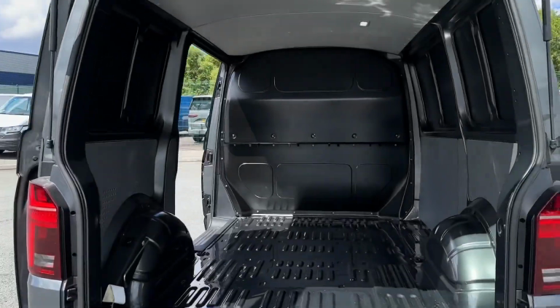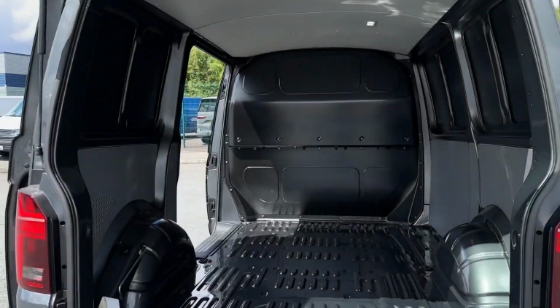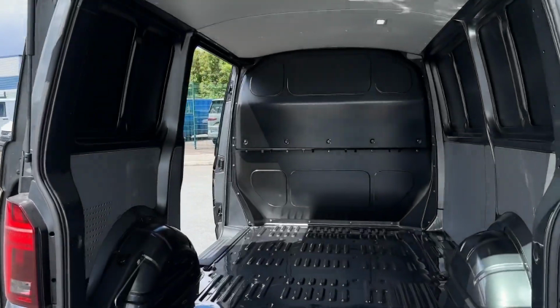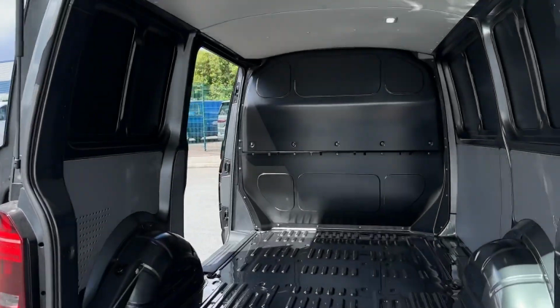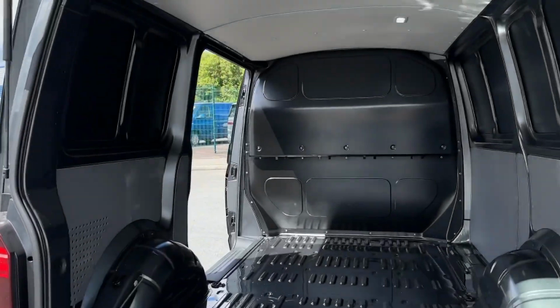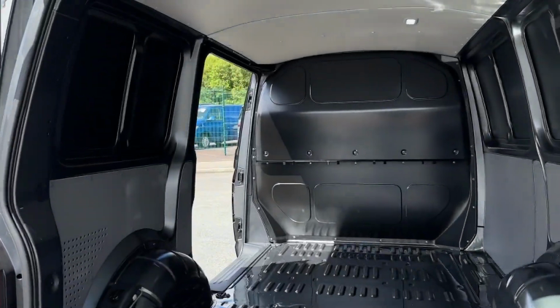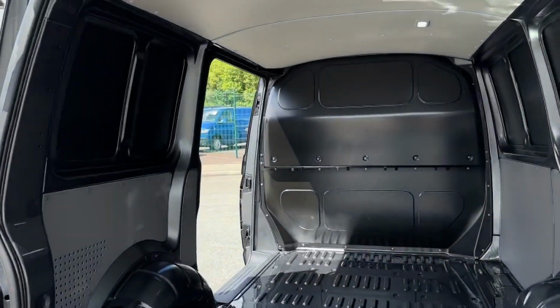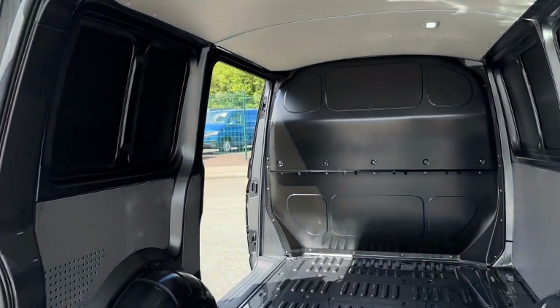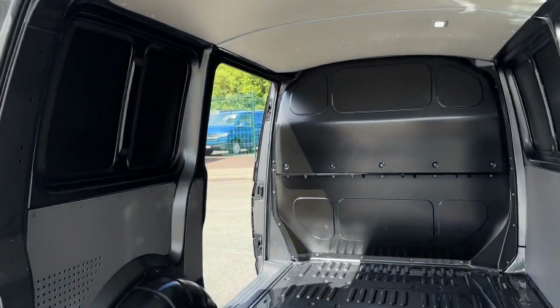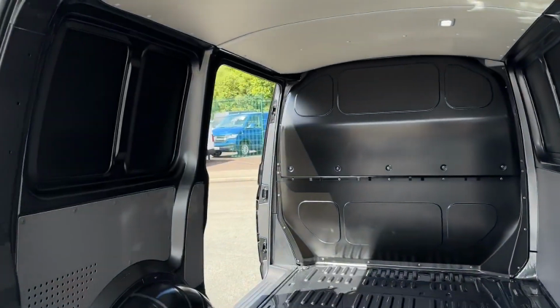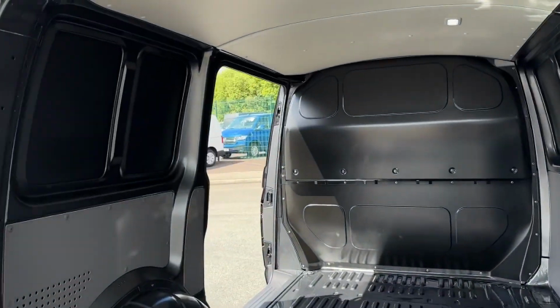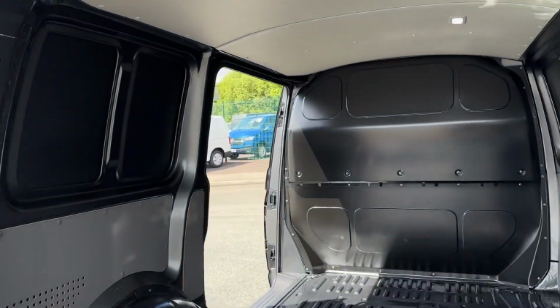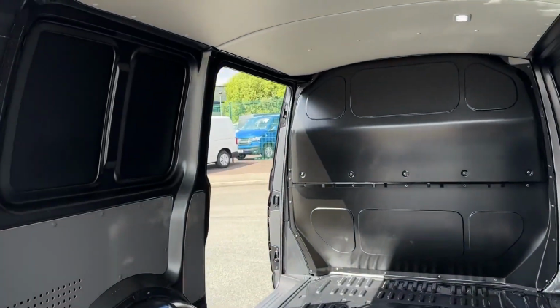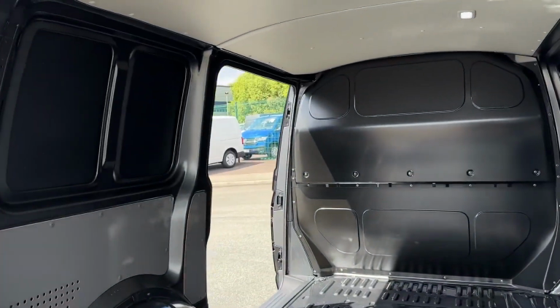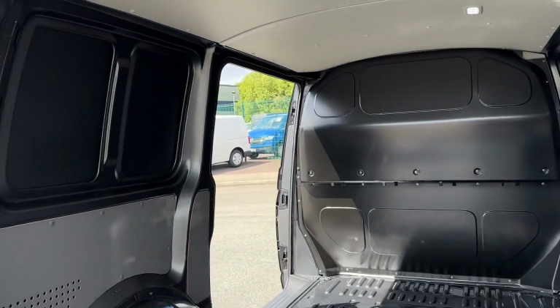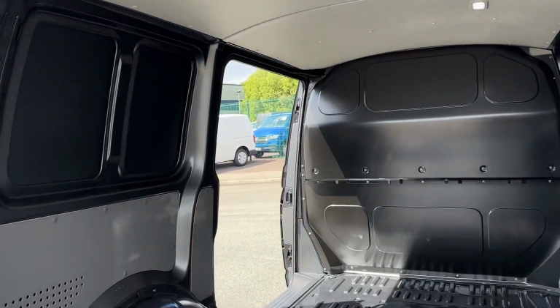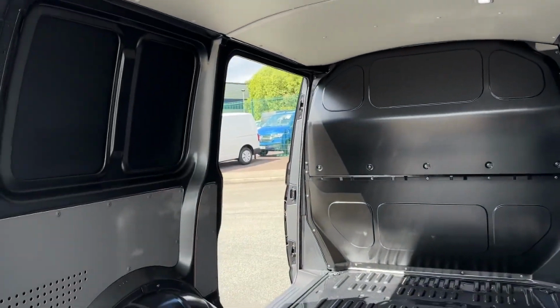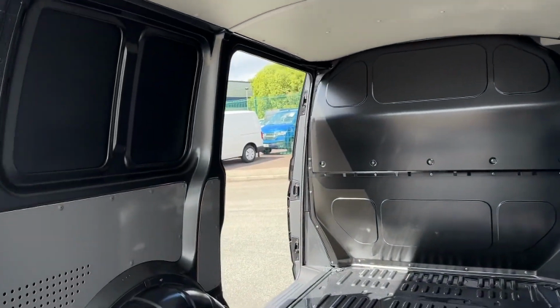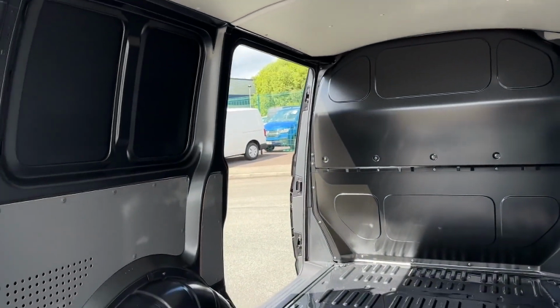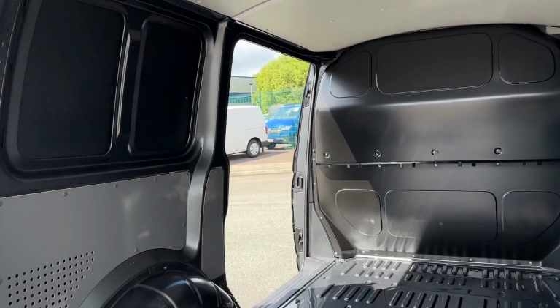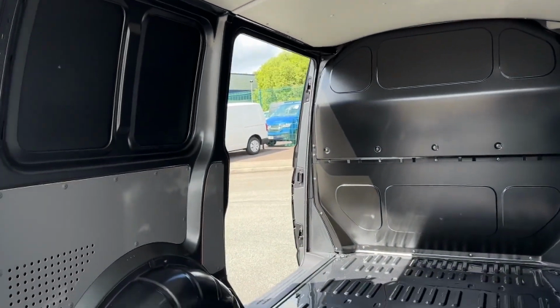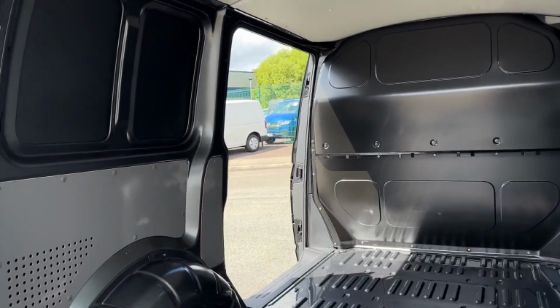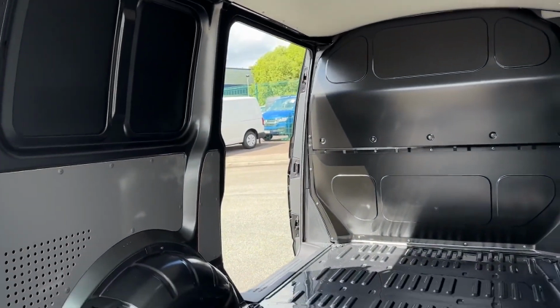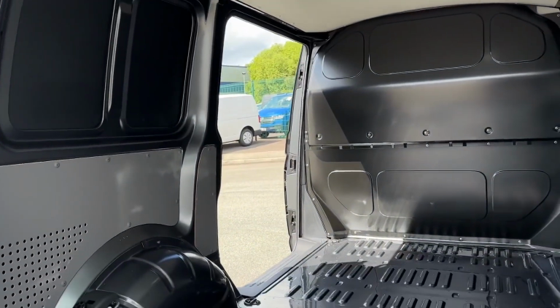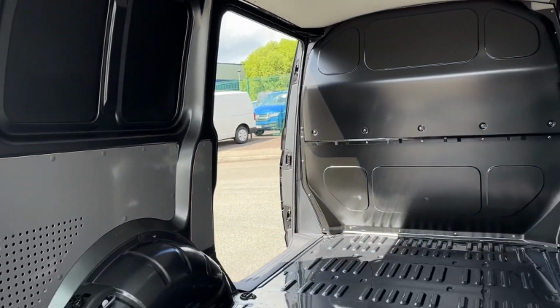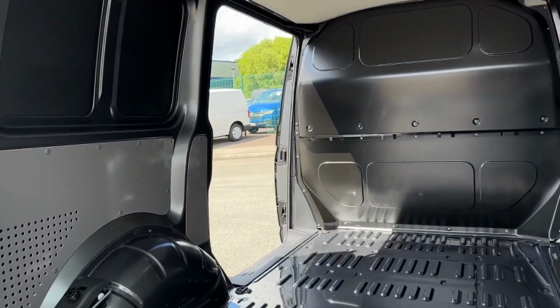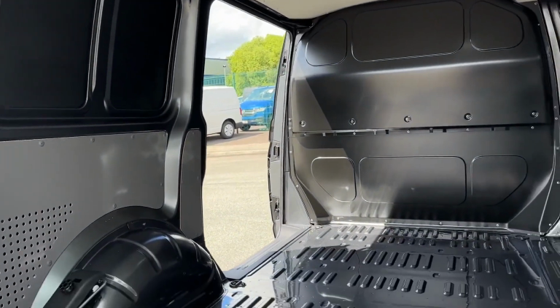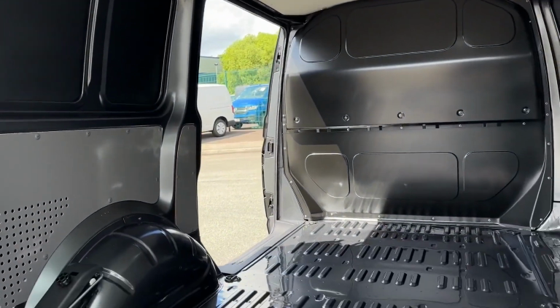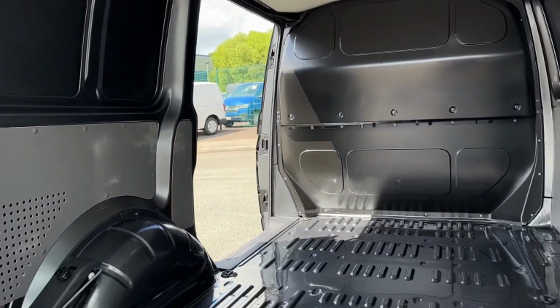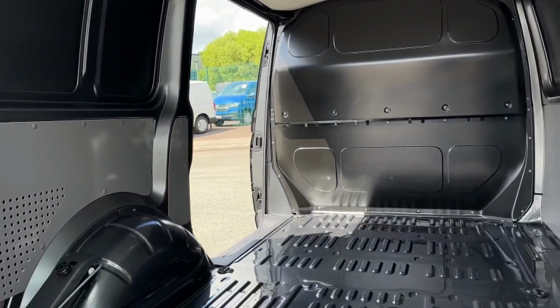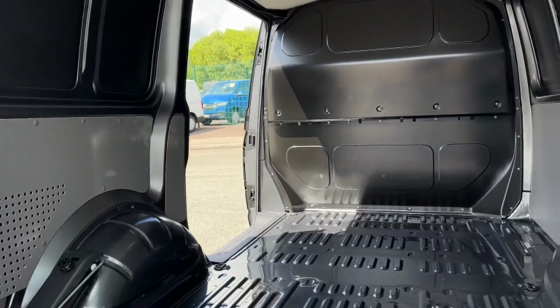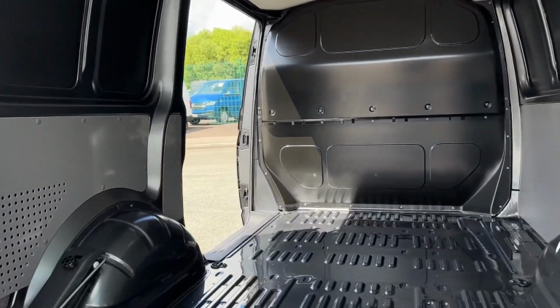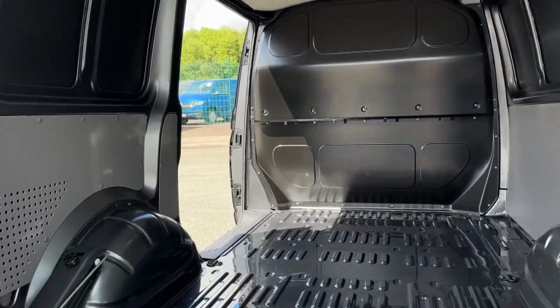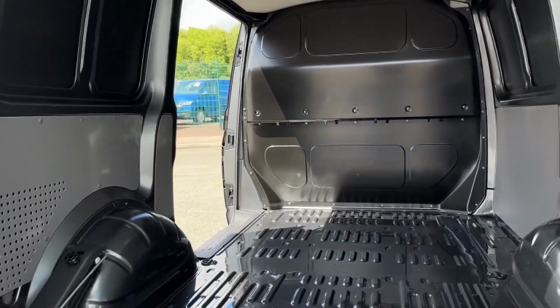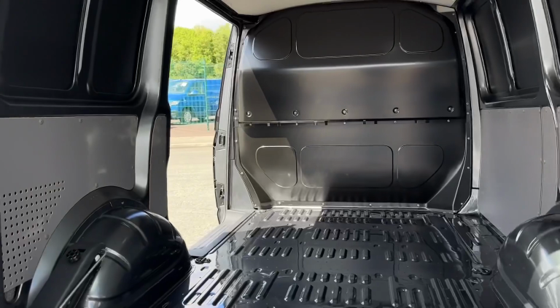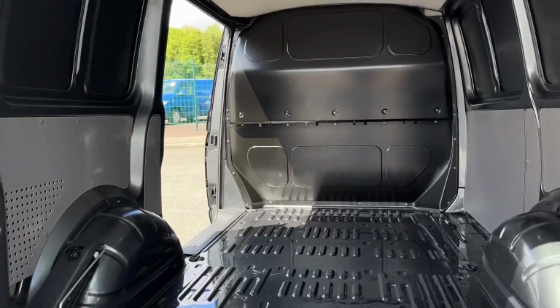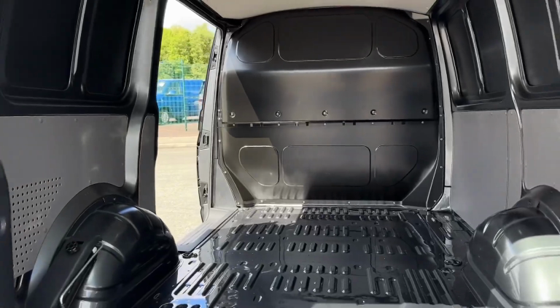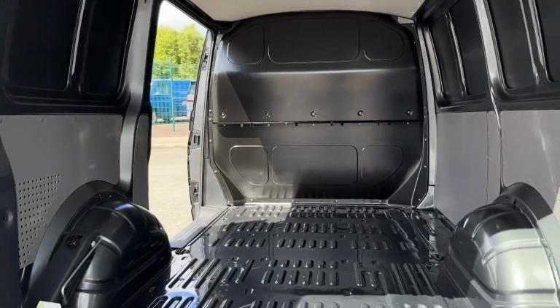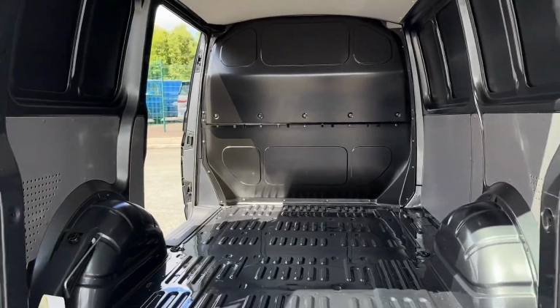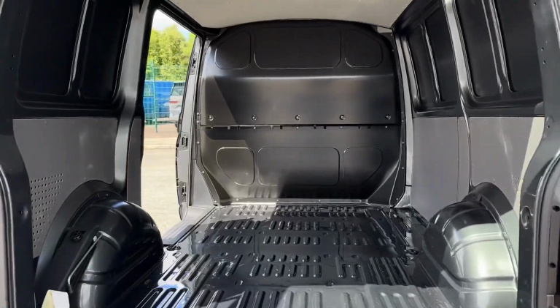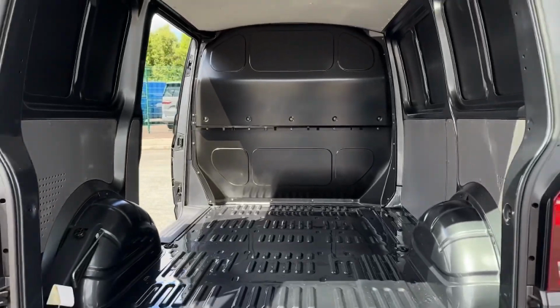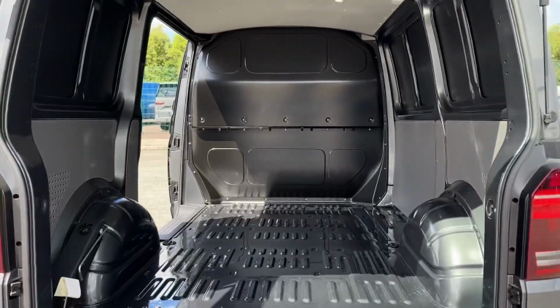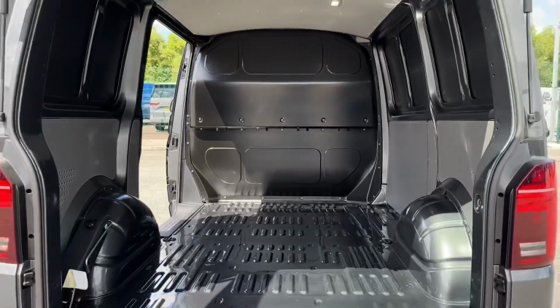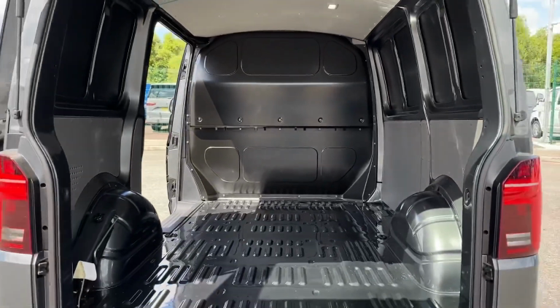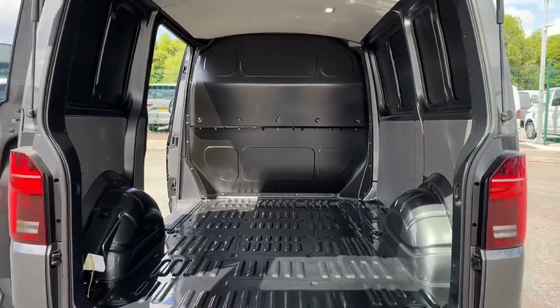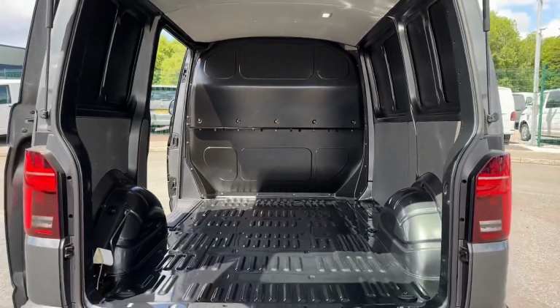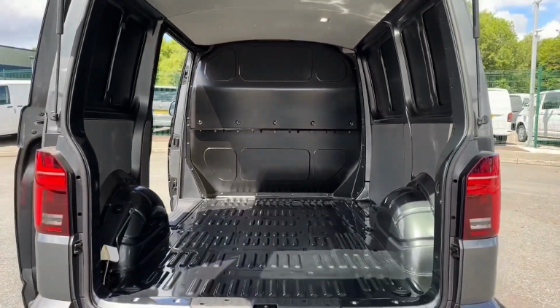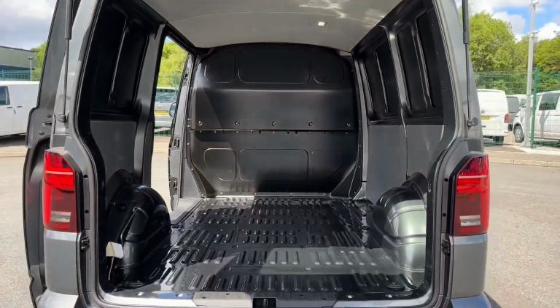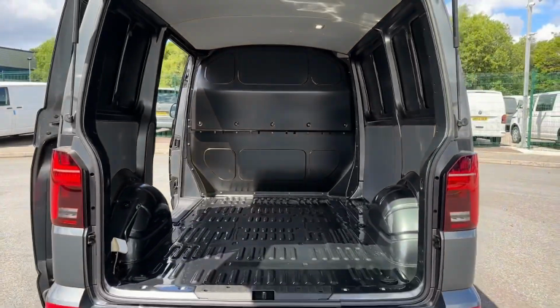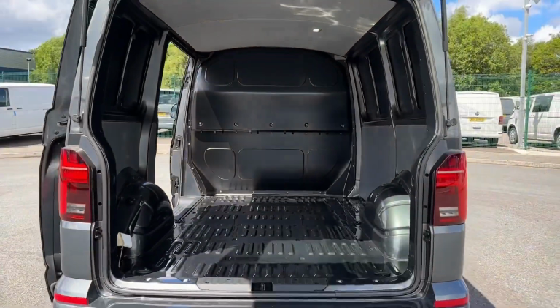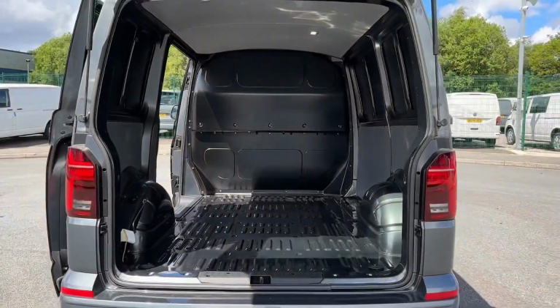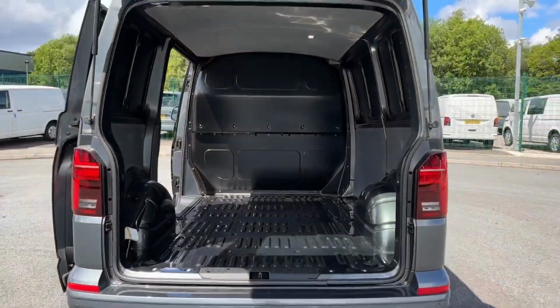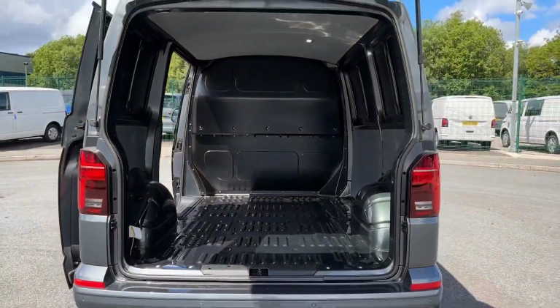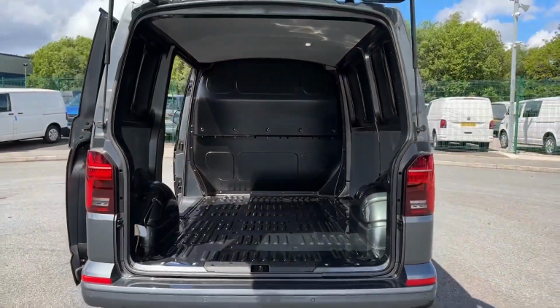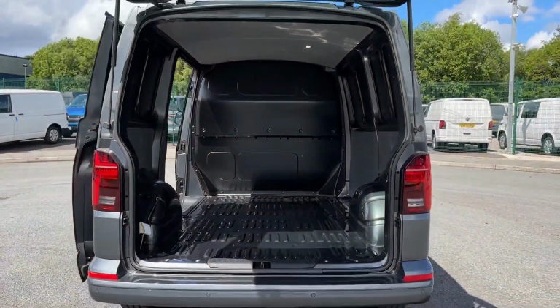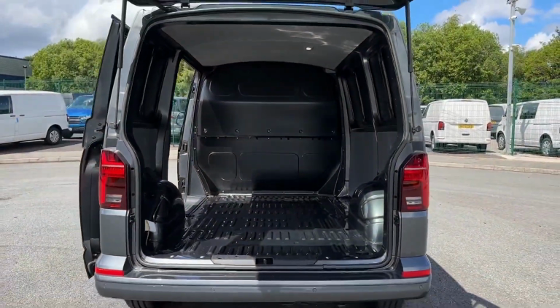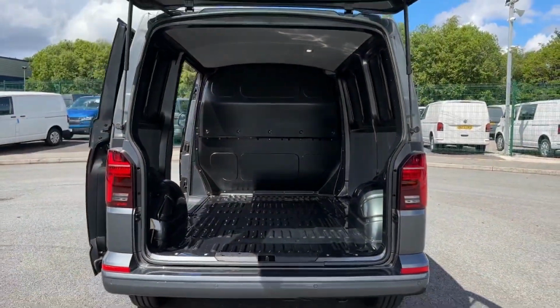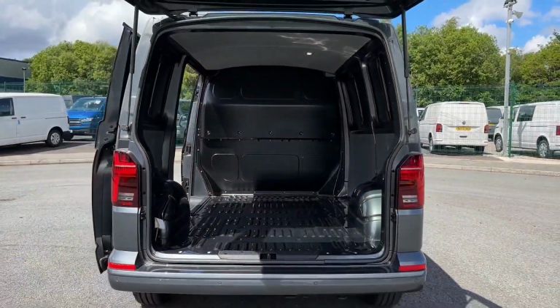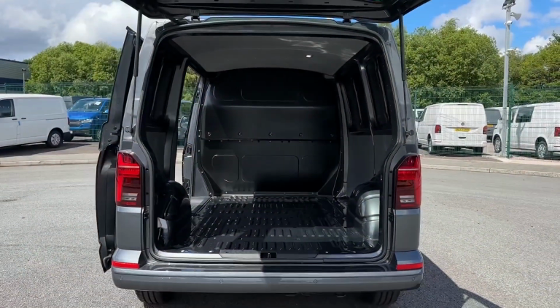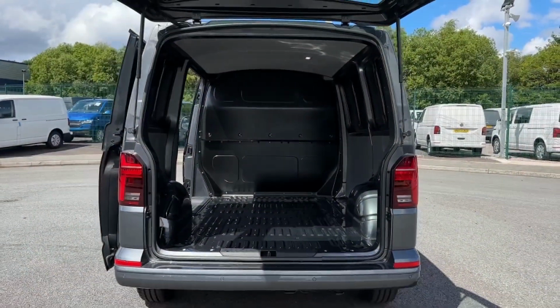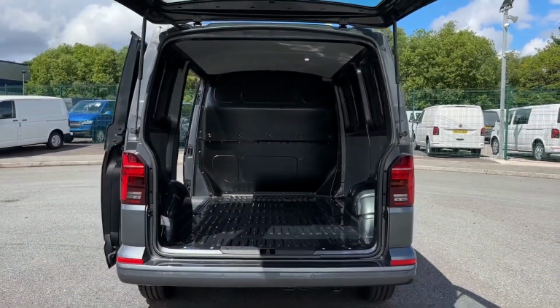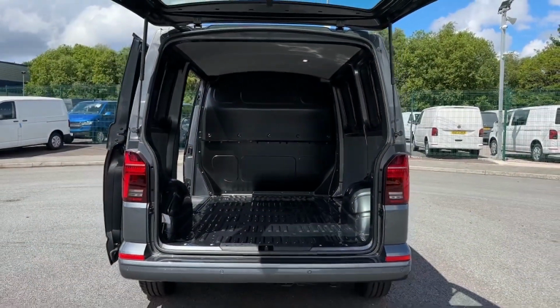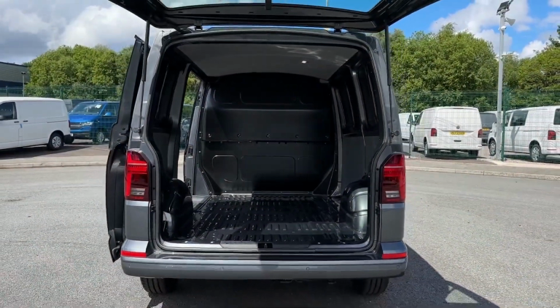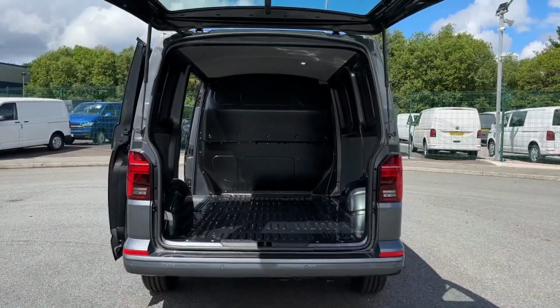Inside the load space you've got the sliding side door on the passenger side as well as lashing rings on the floor for load restraint and the glazed tailgate on the rear.